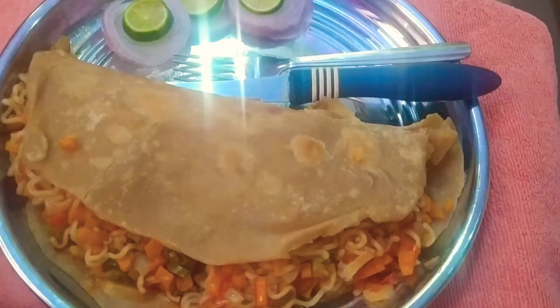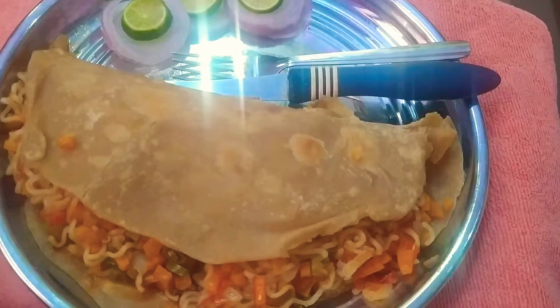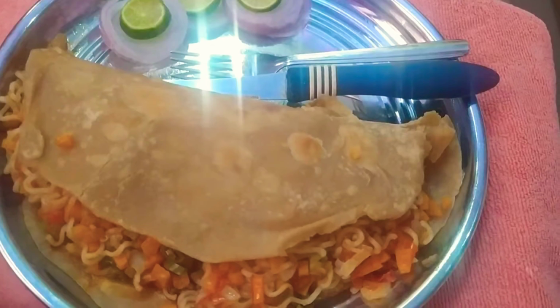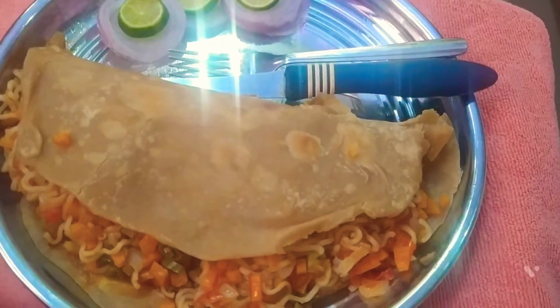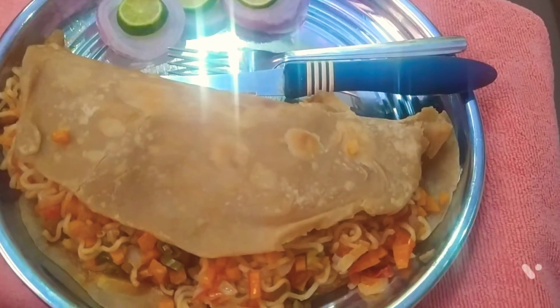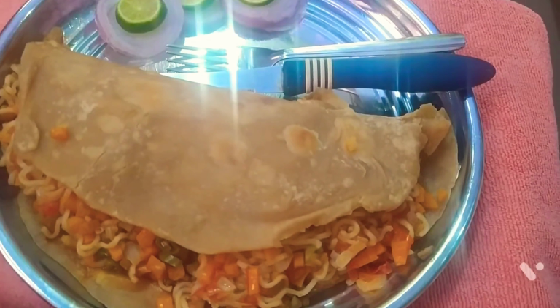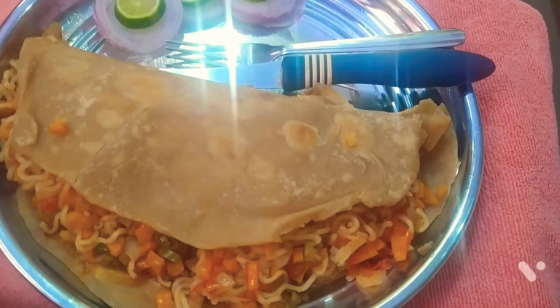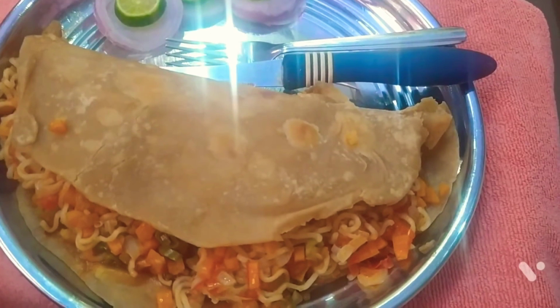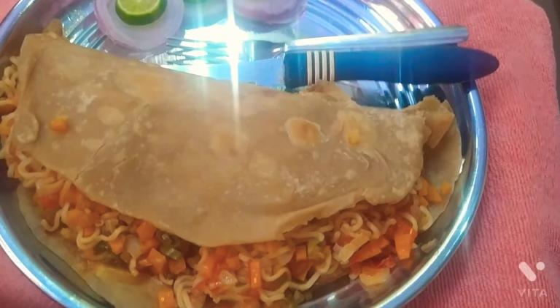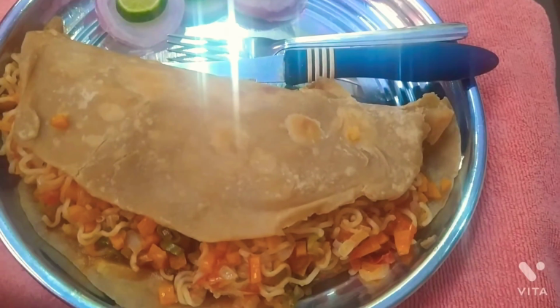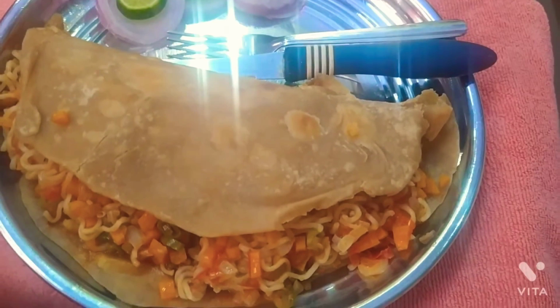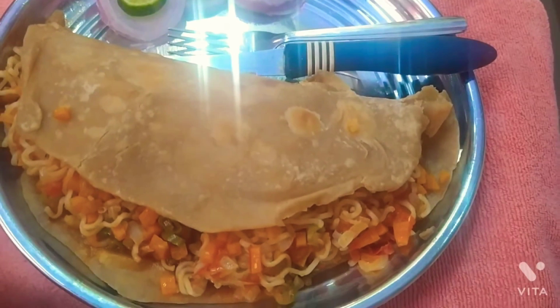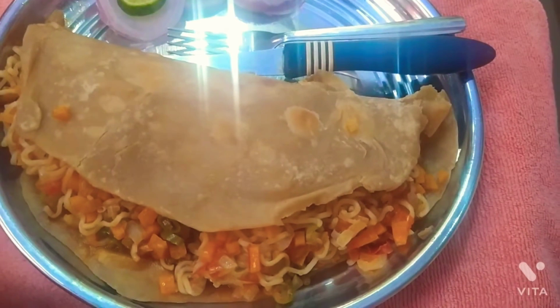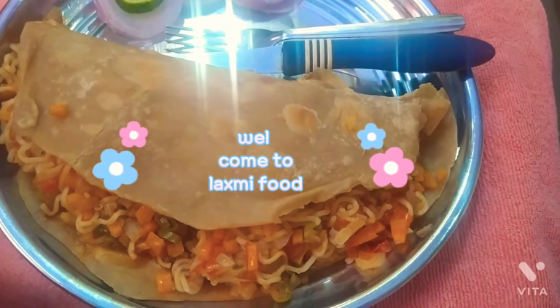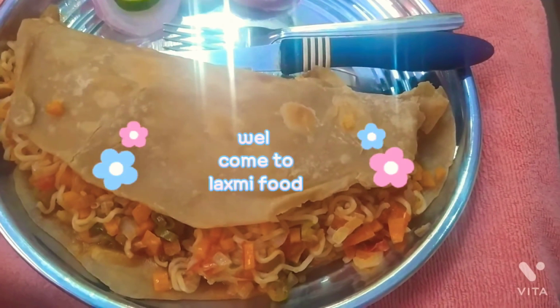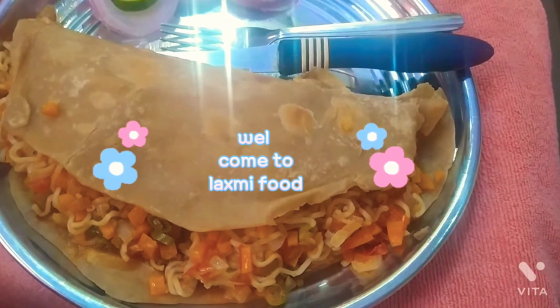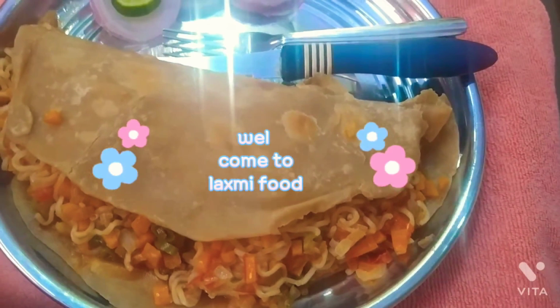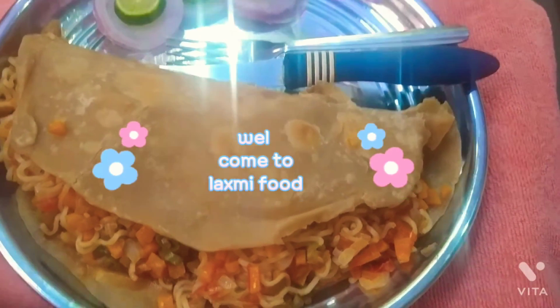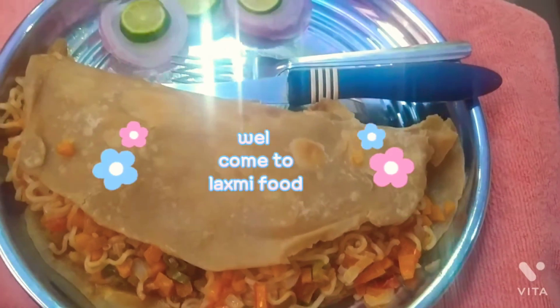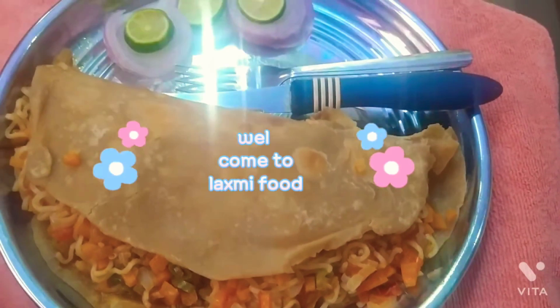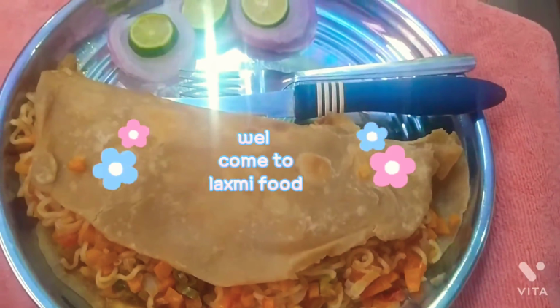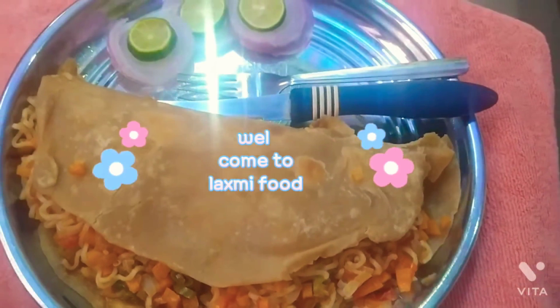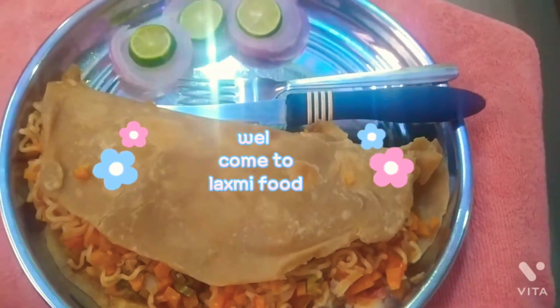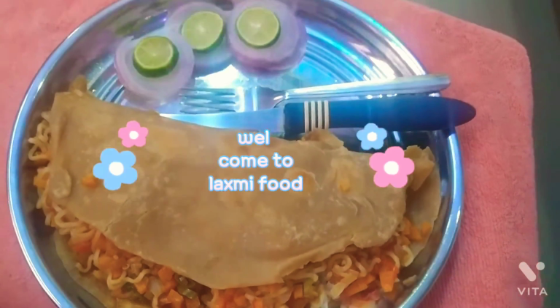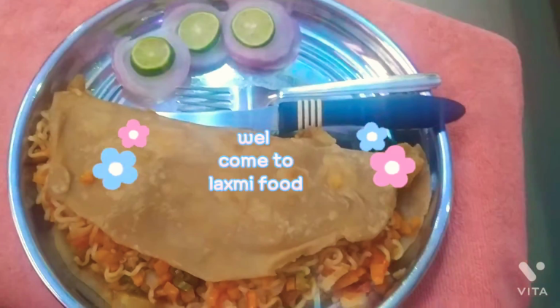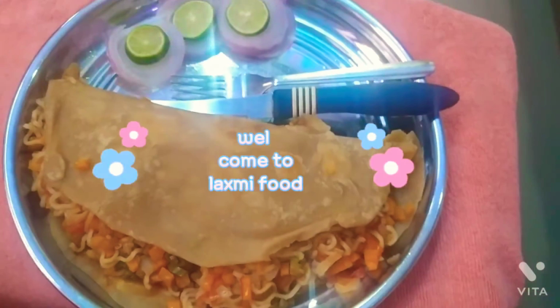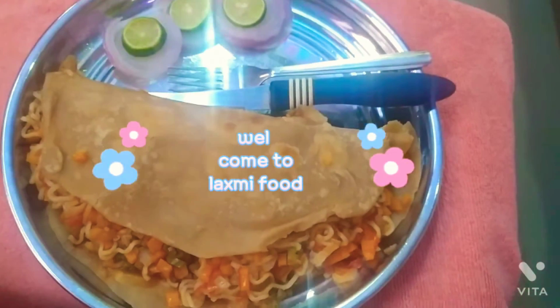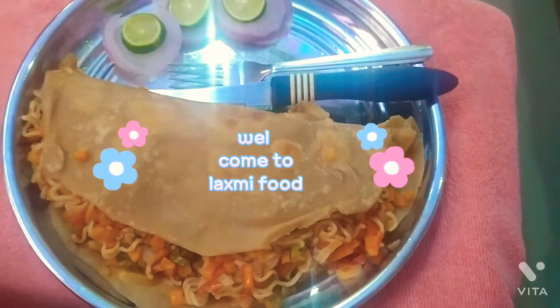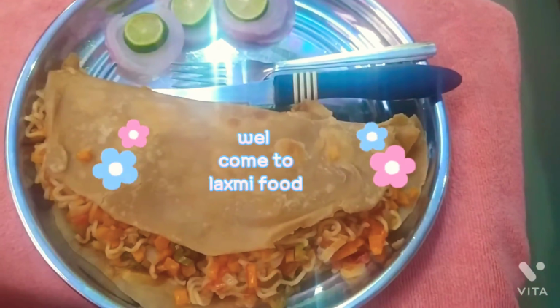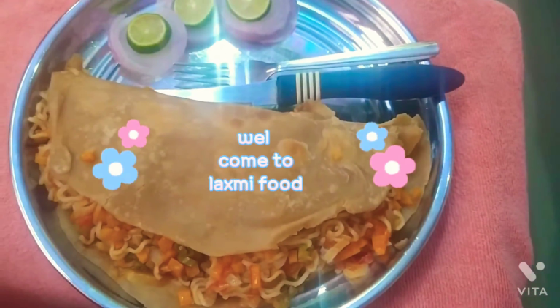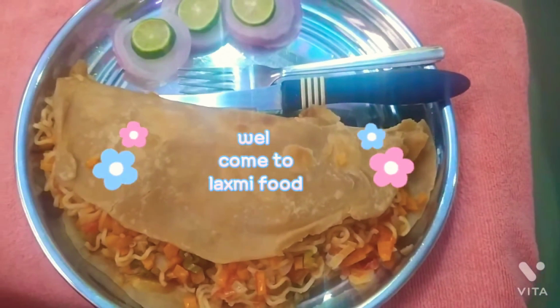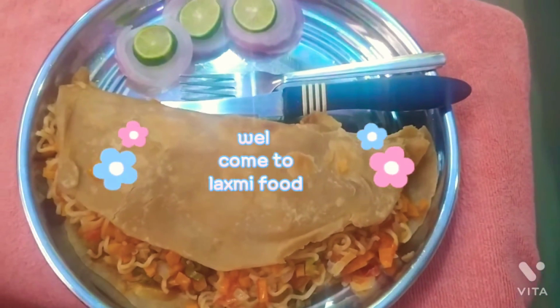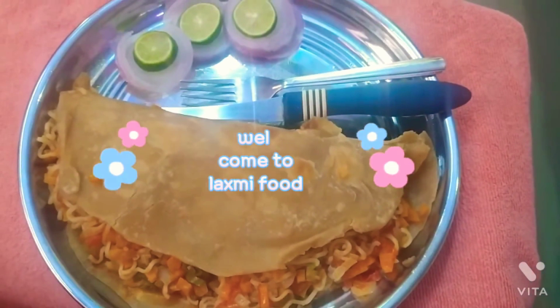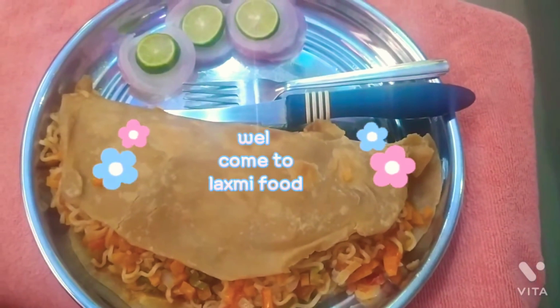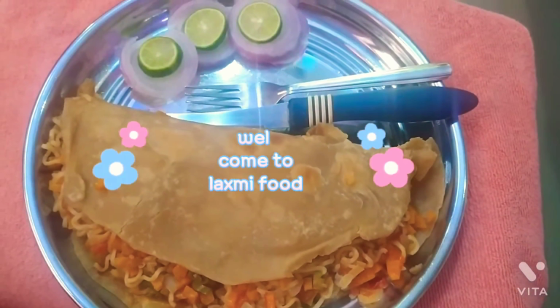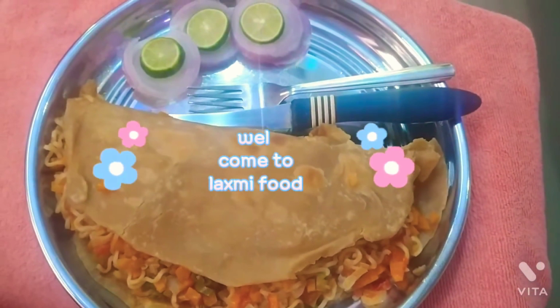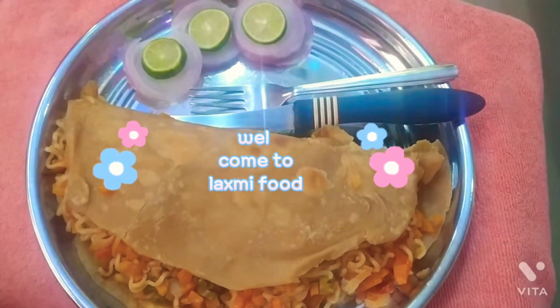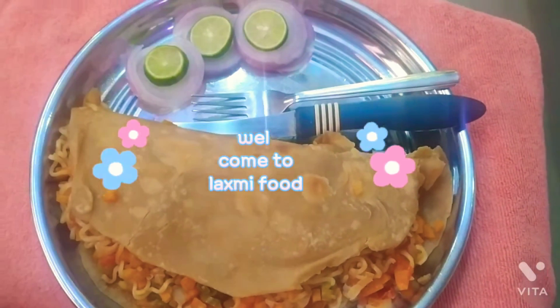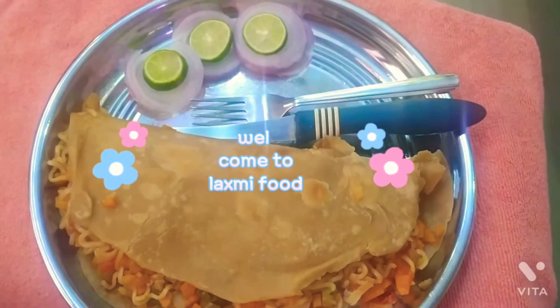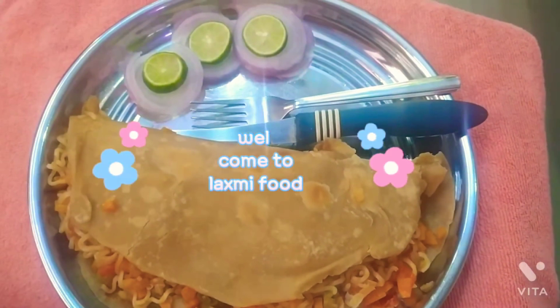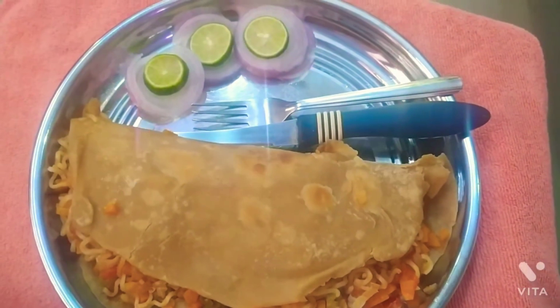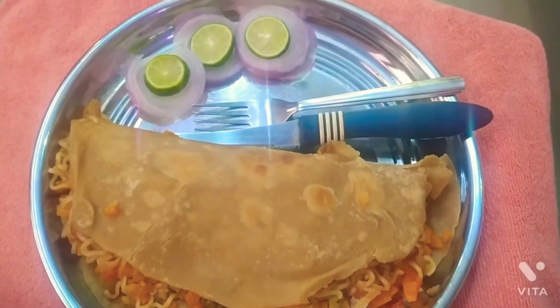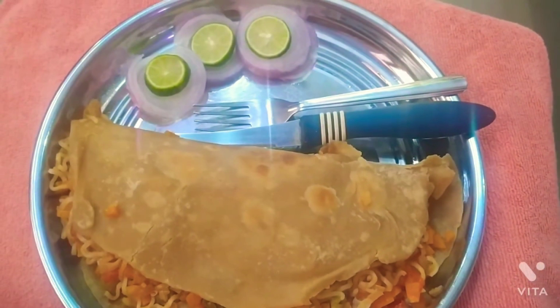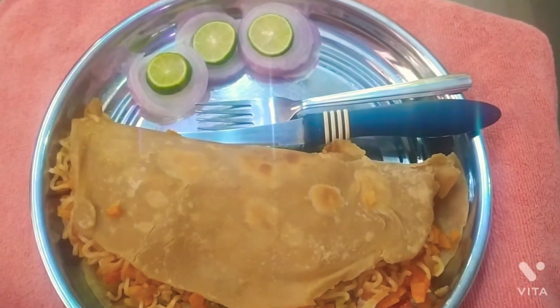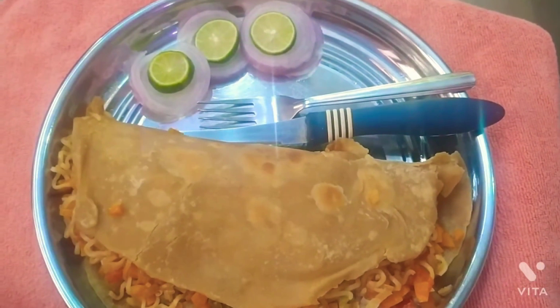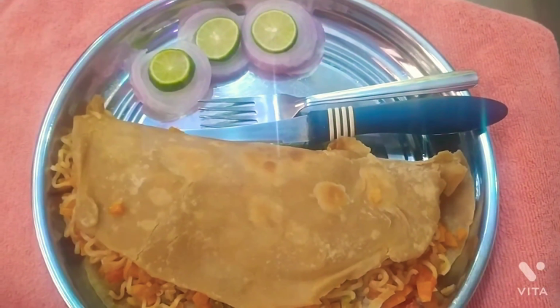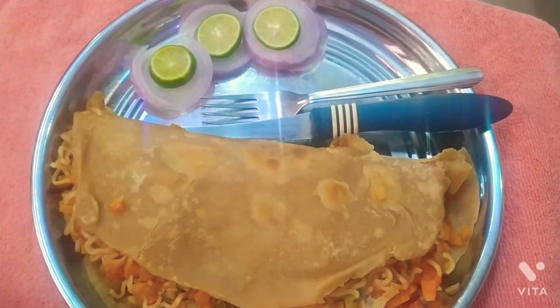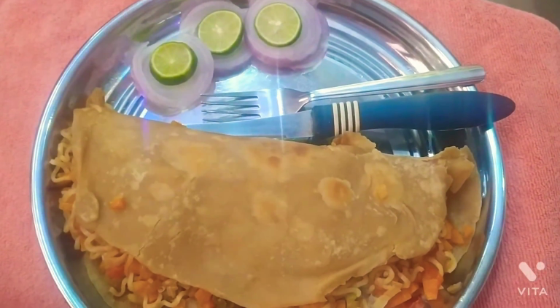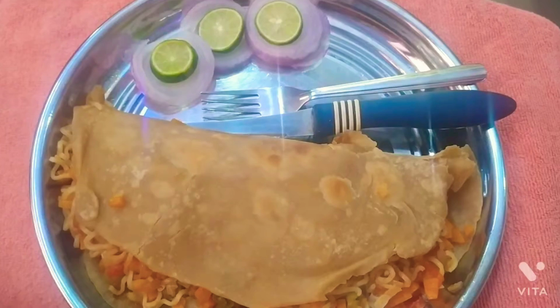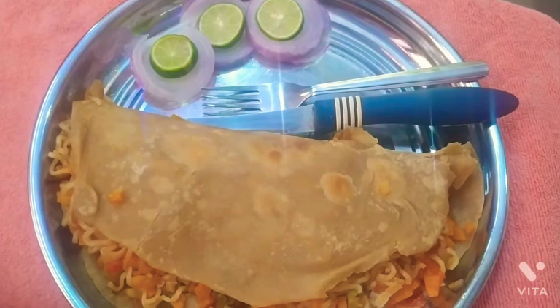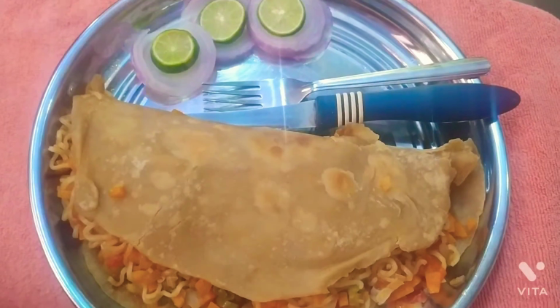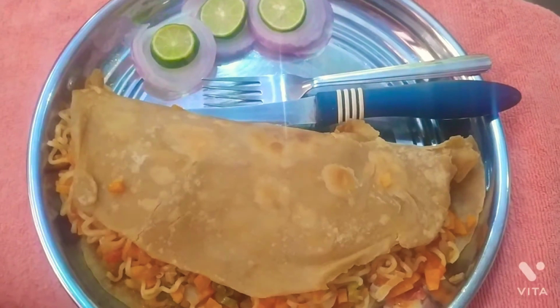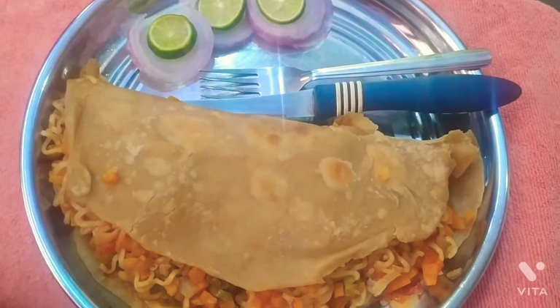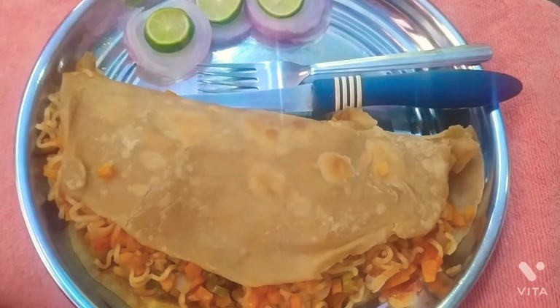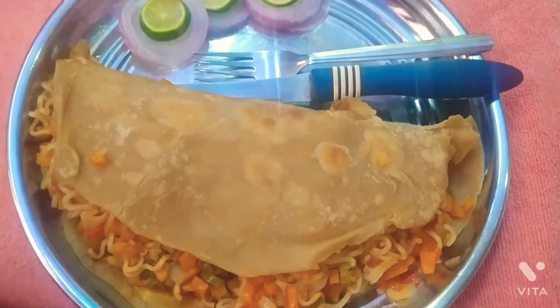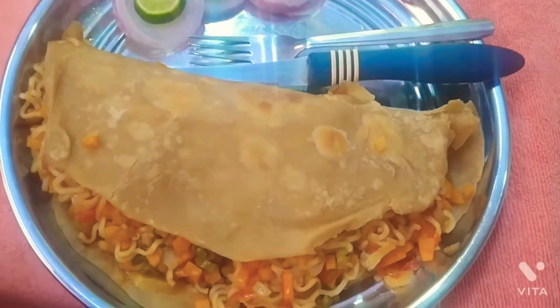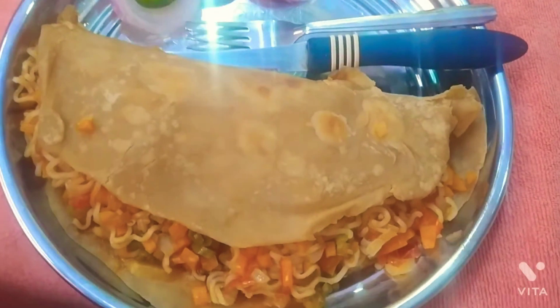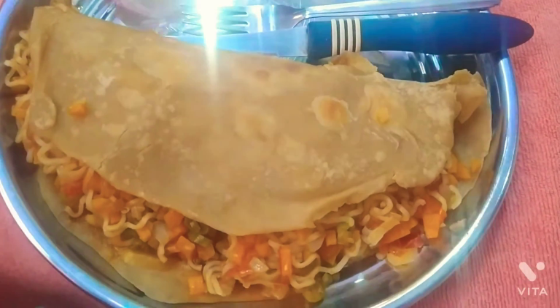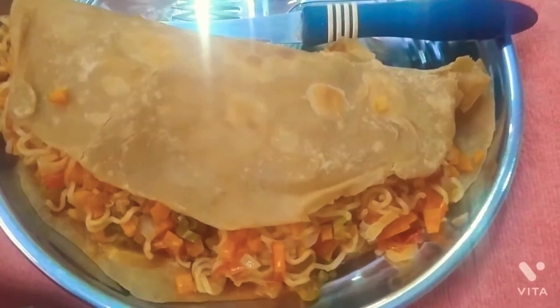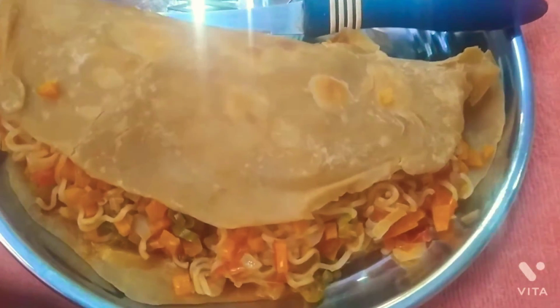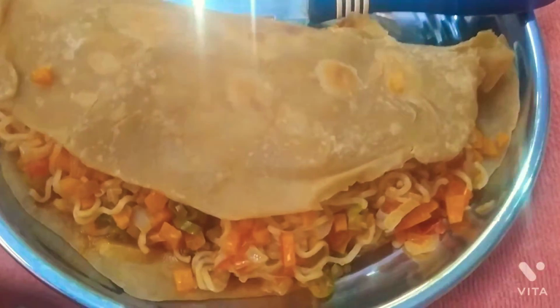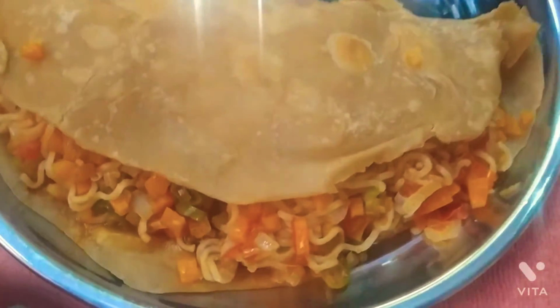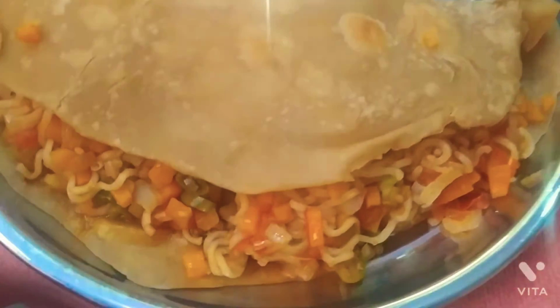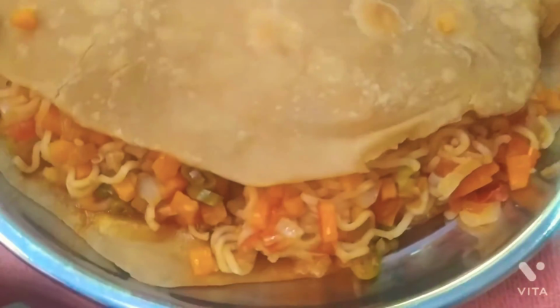Hi friends, welcome to Lakshmi channel, Lakshmi Foods. I am going to eat a snack item.